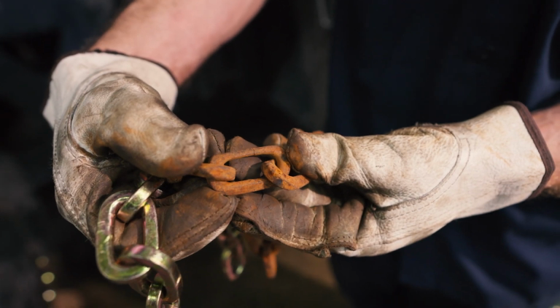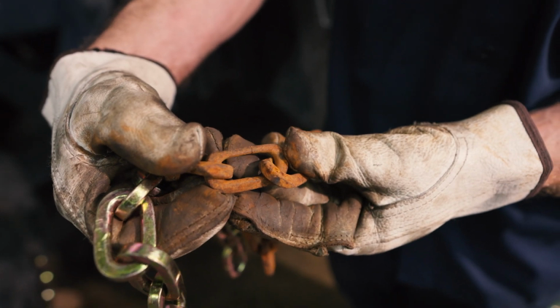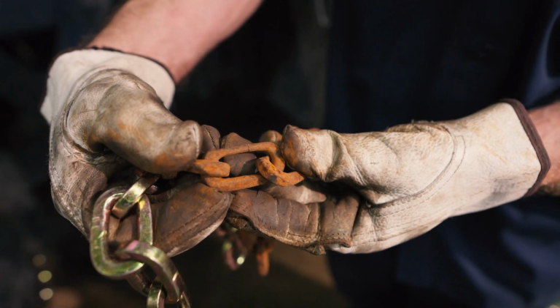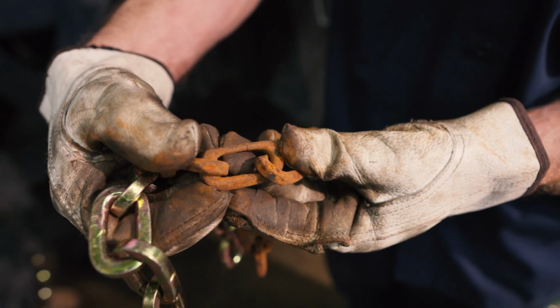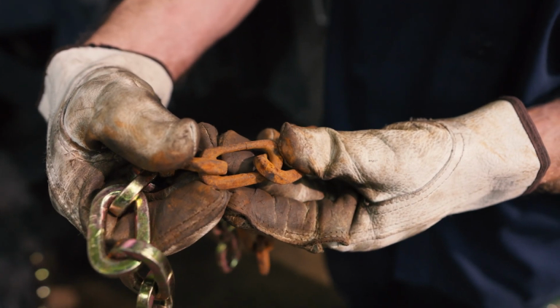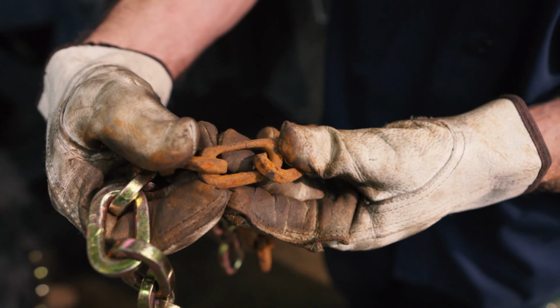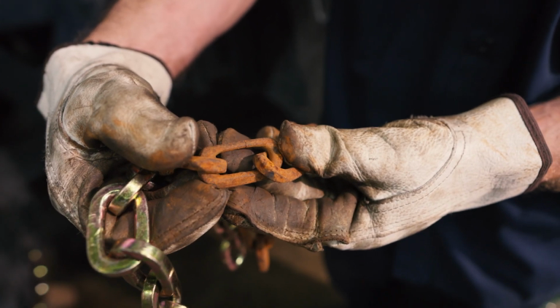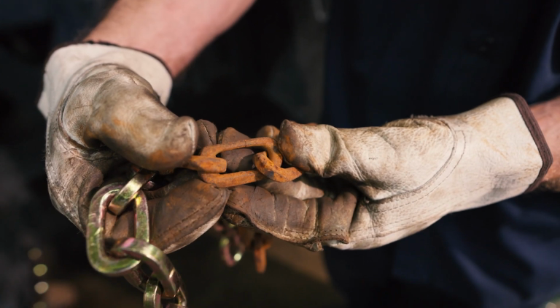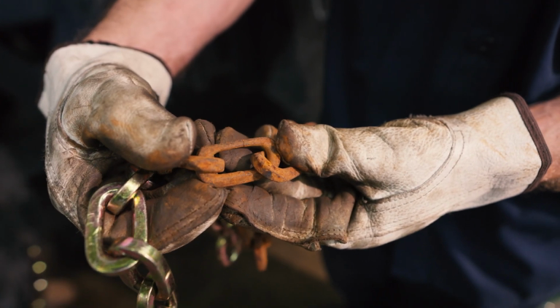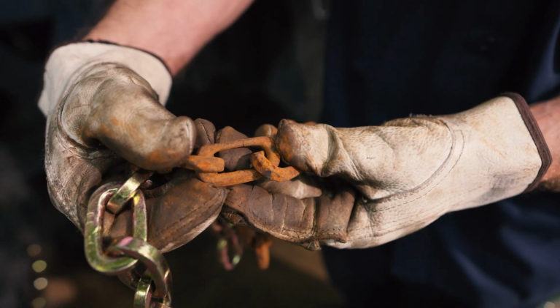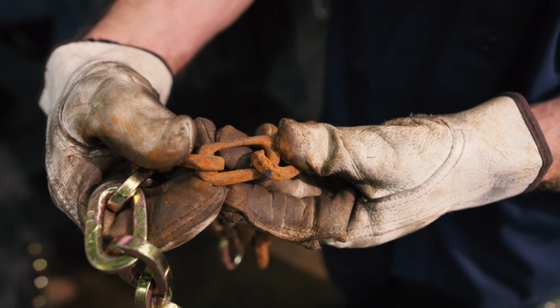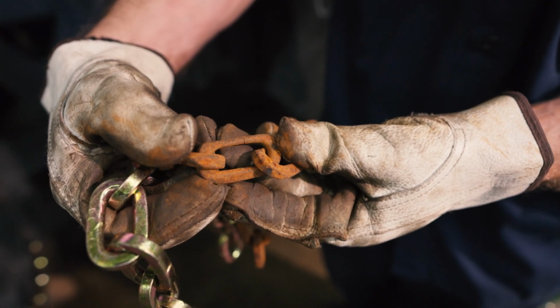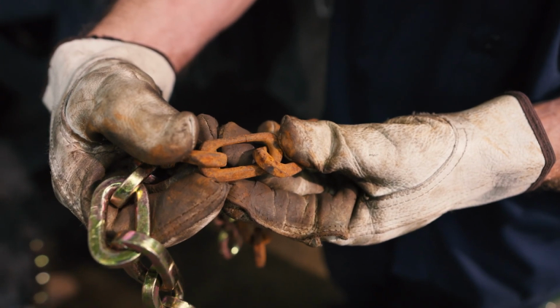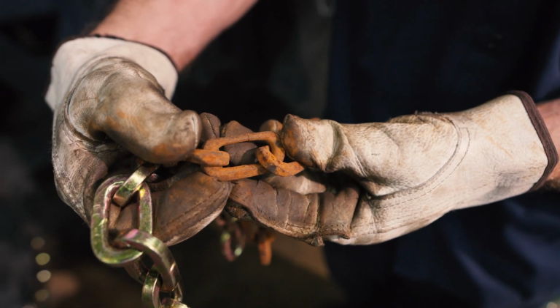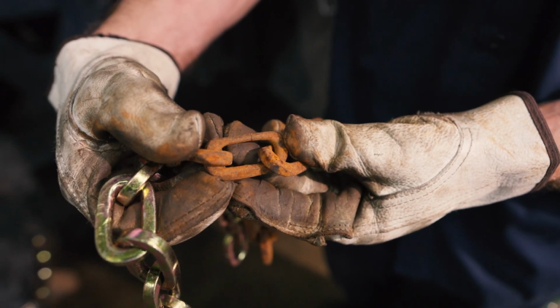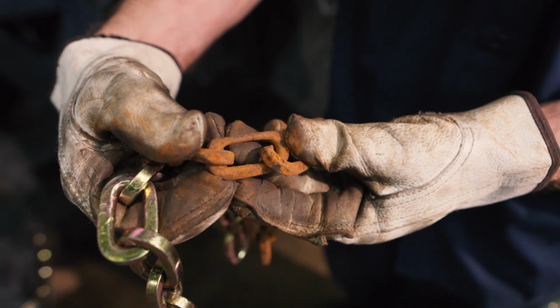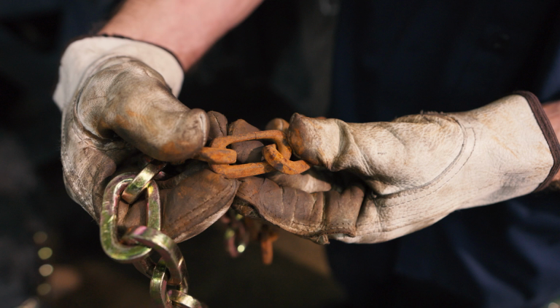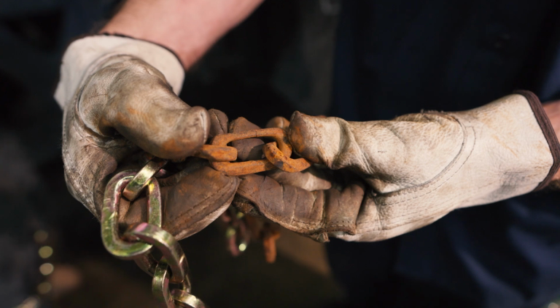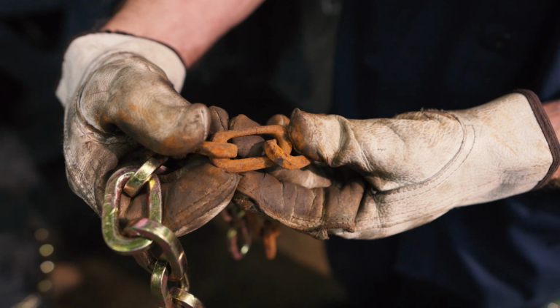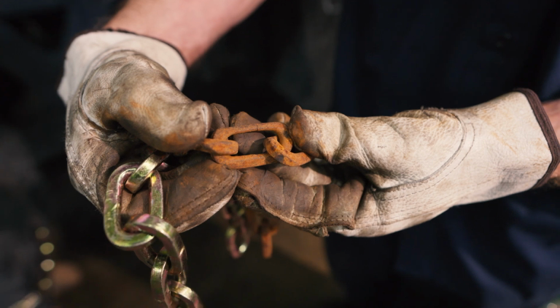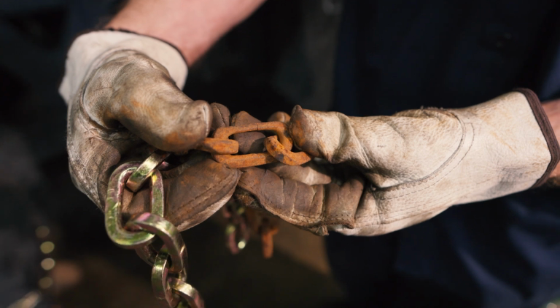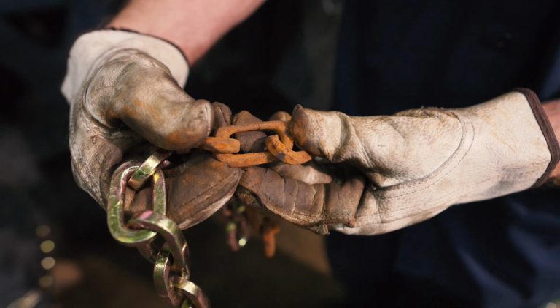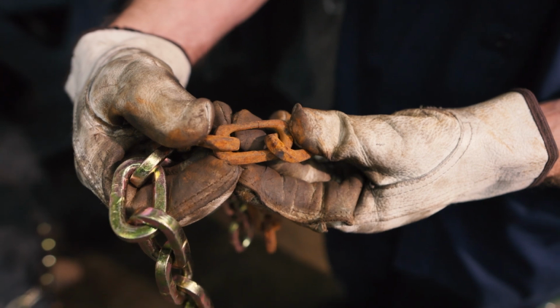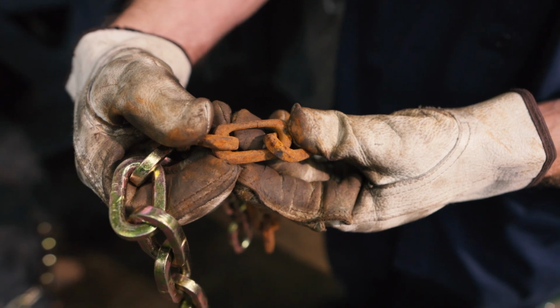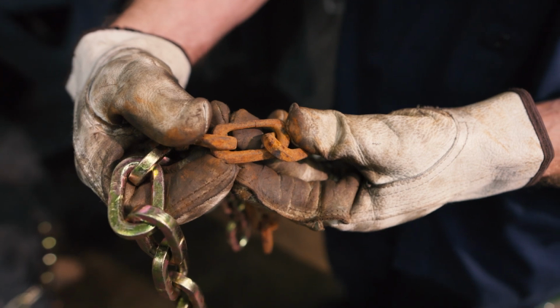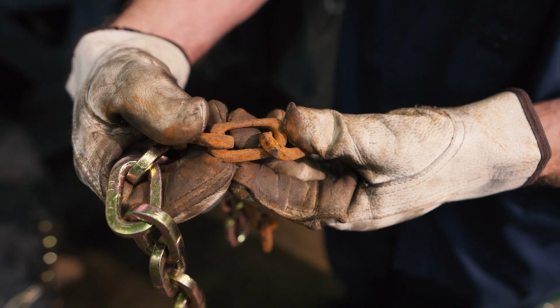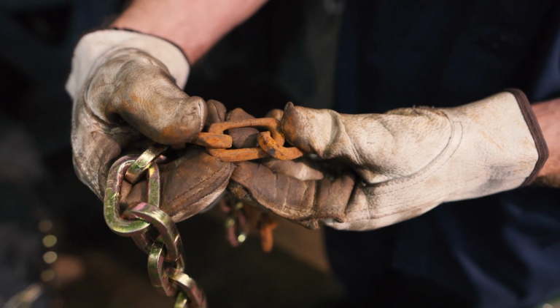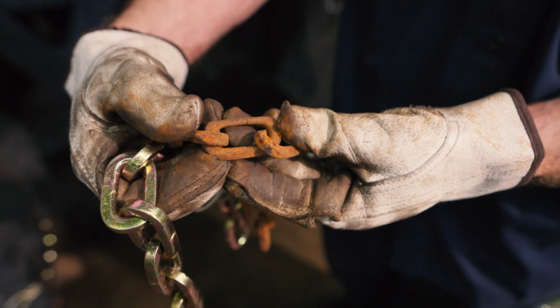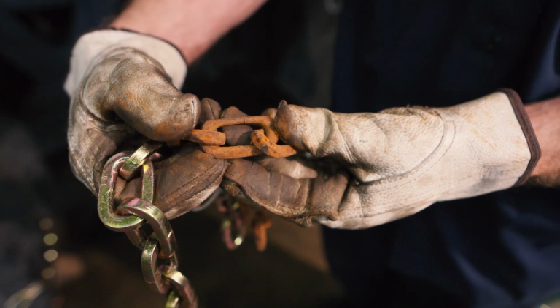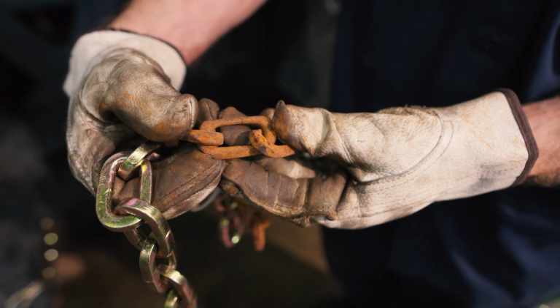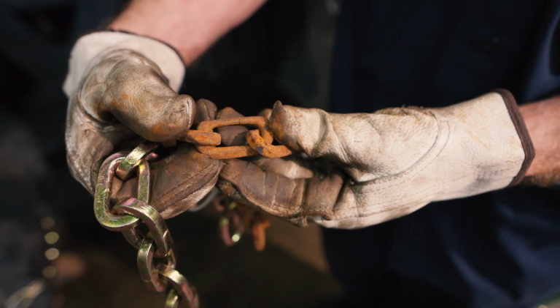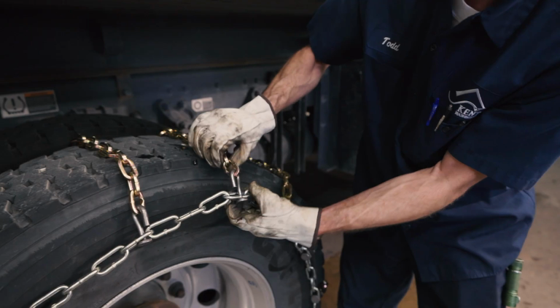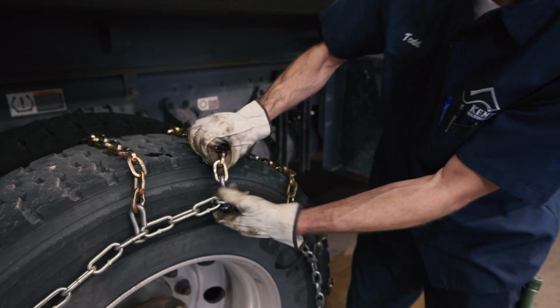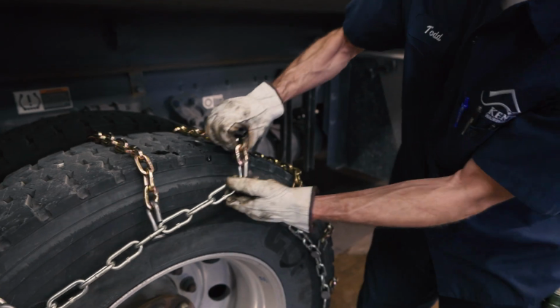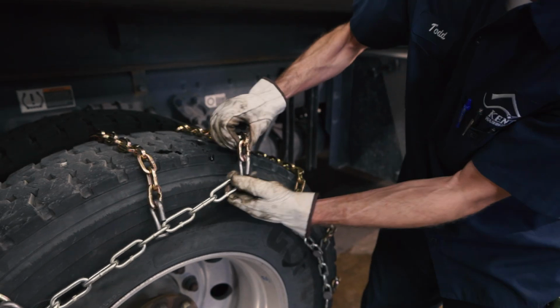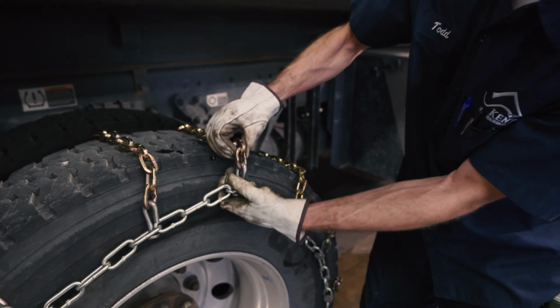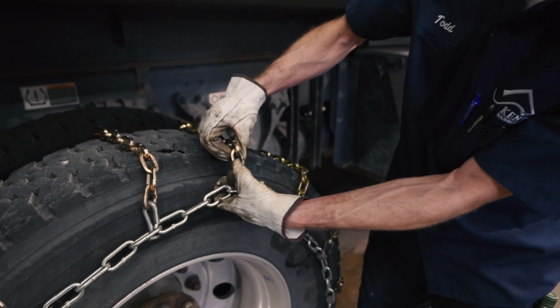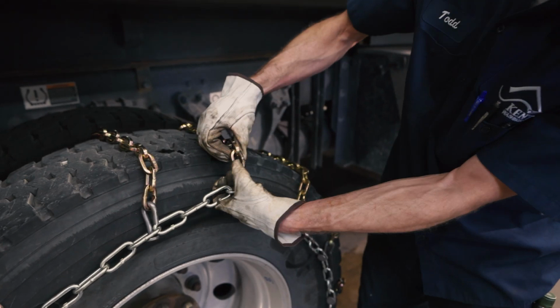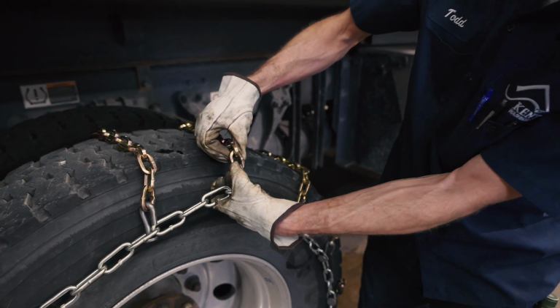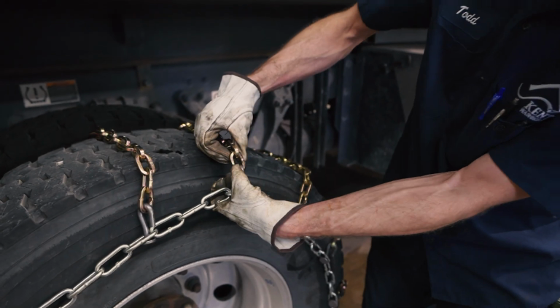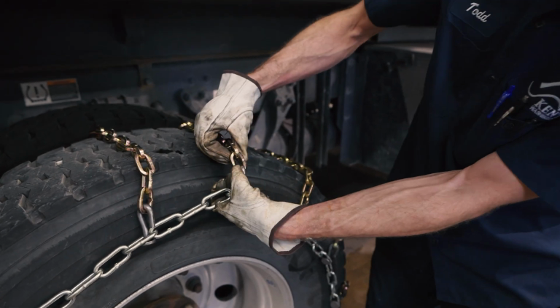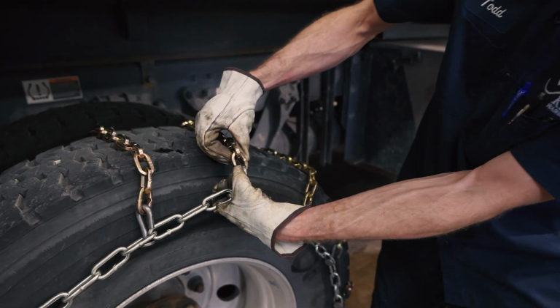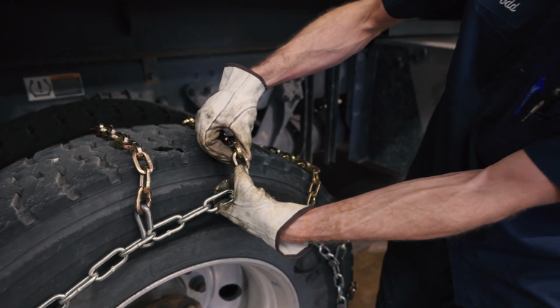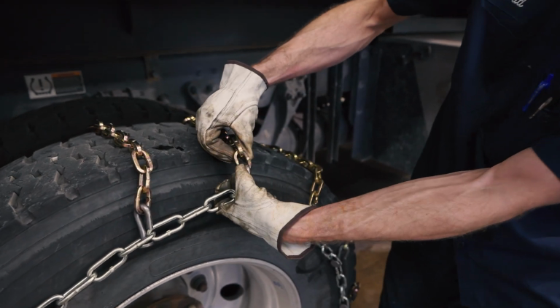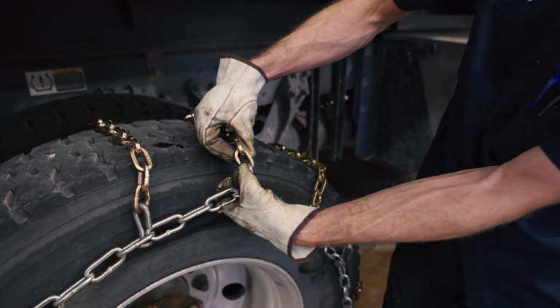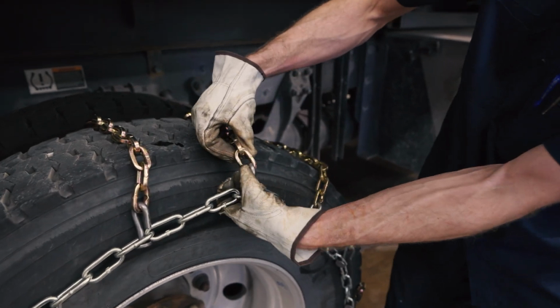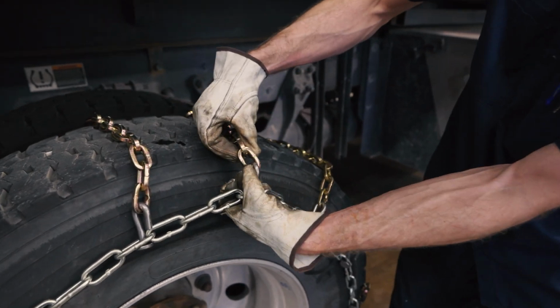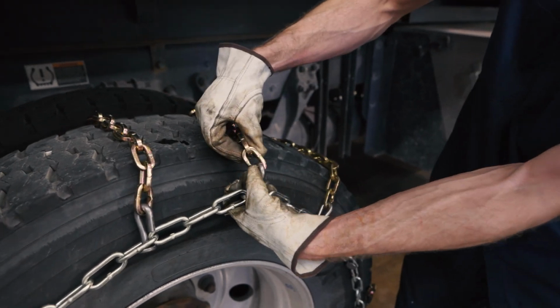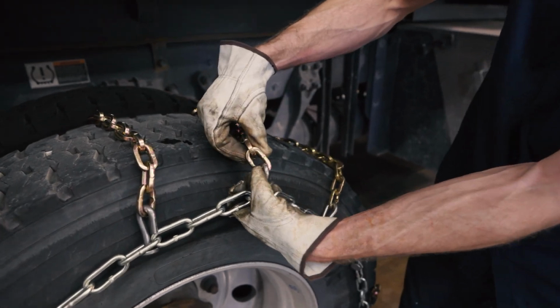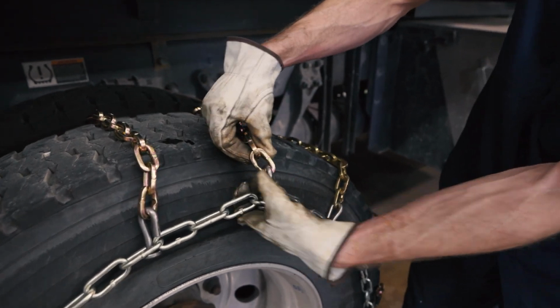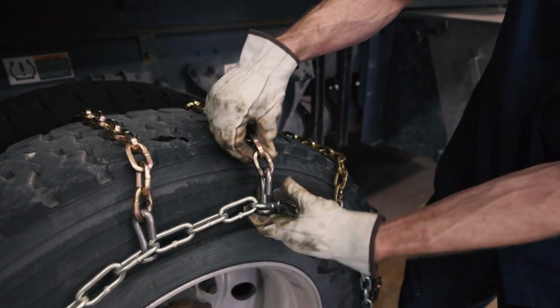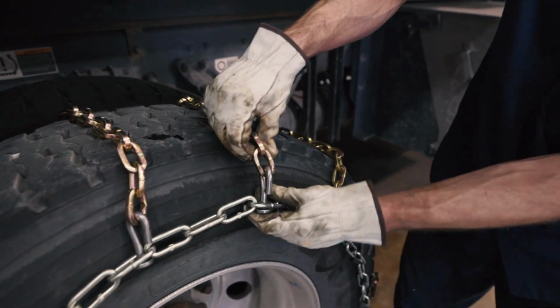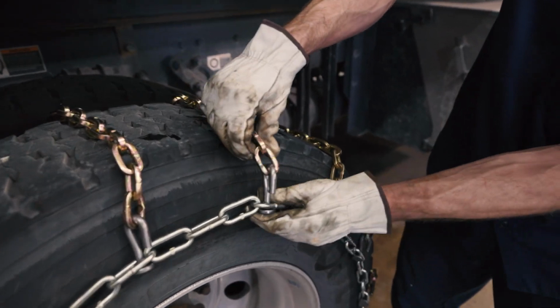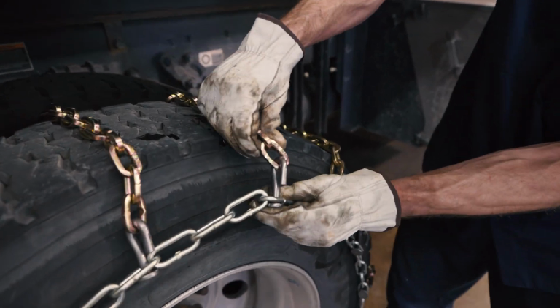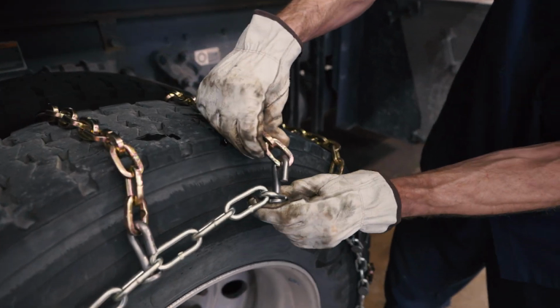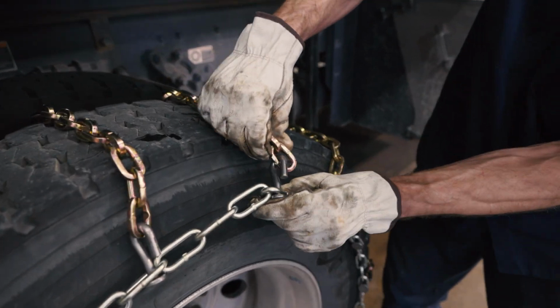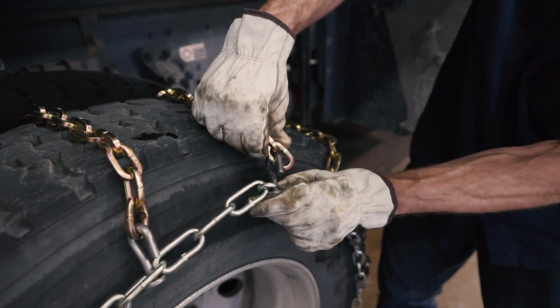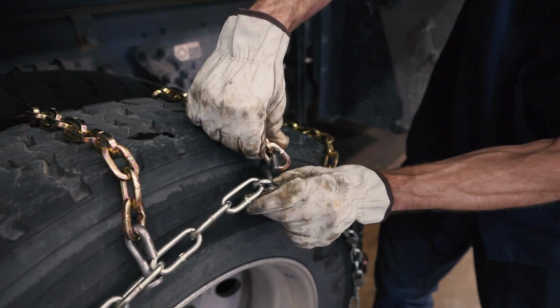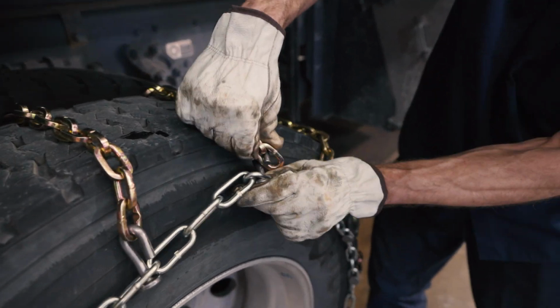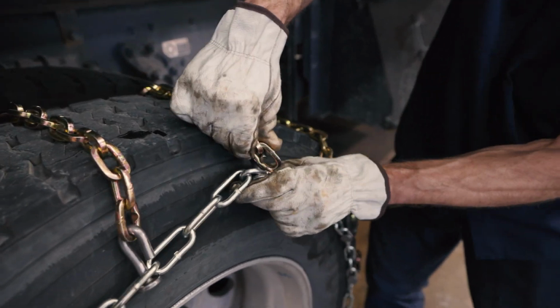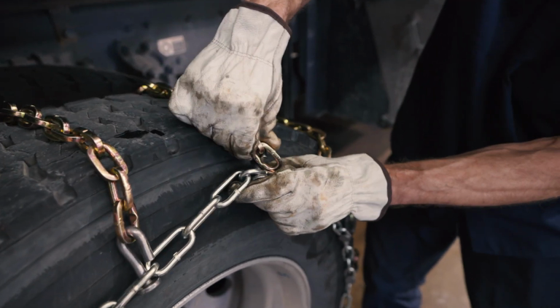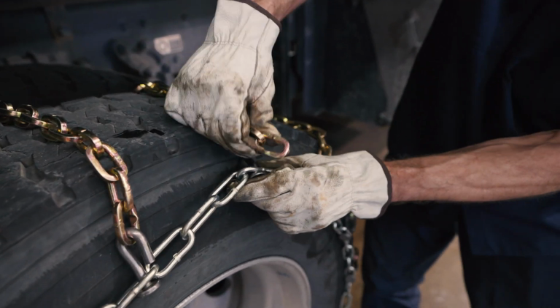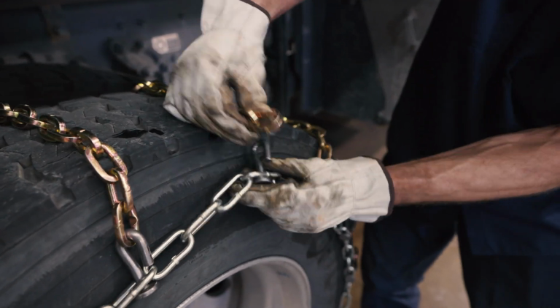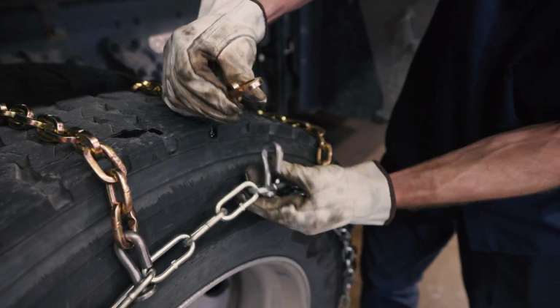If swivels or crosslinks need to be replaced, the crosslink has a notch cut out that can pass through the swivel.